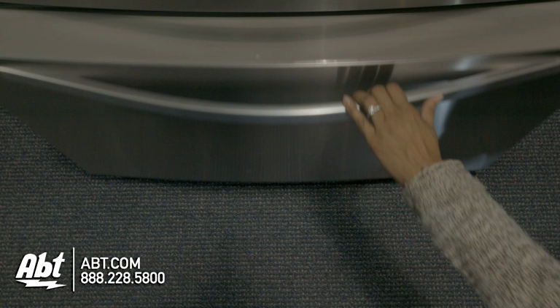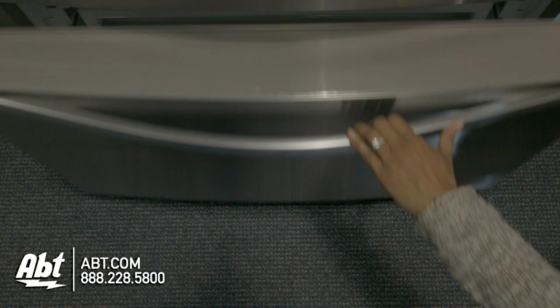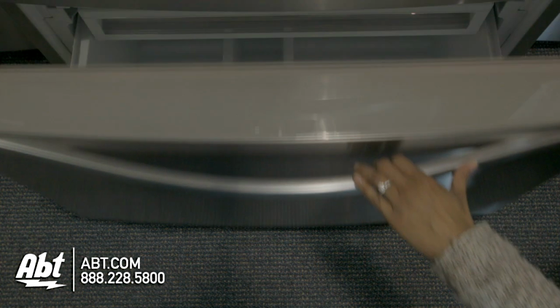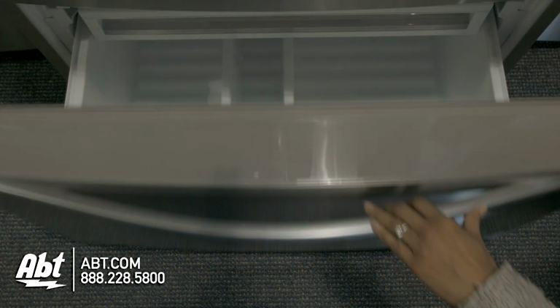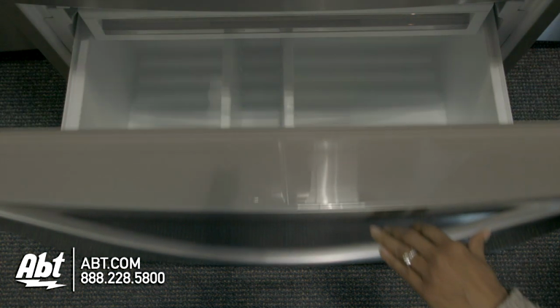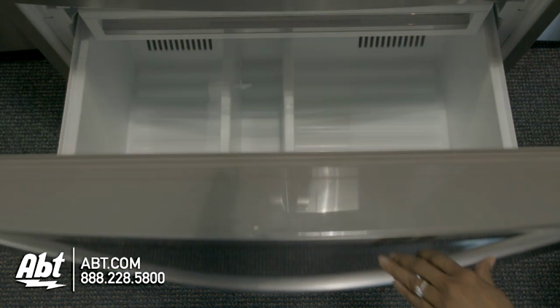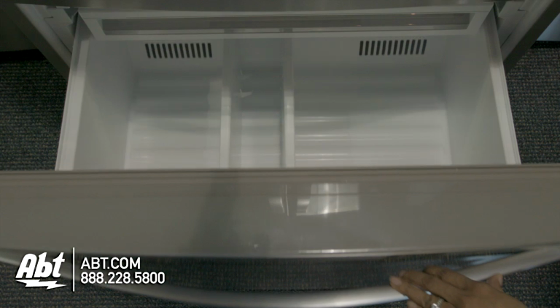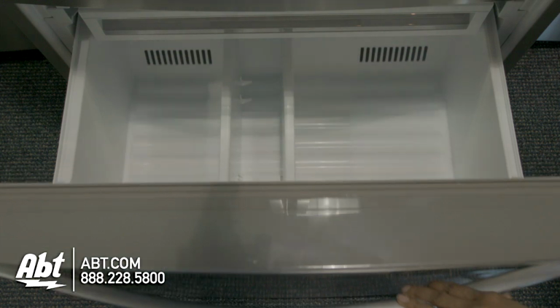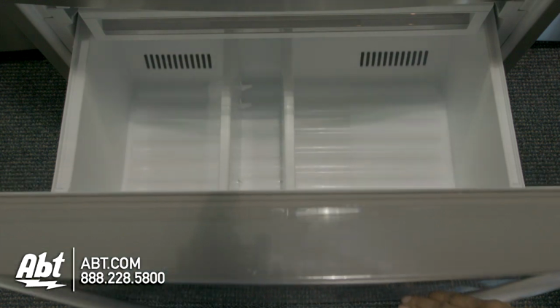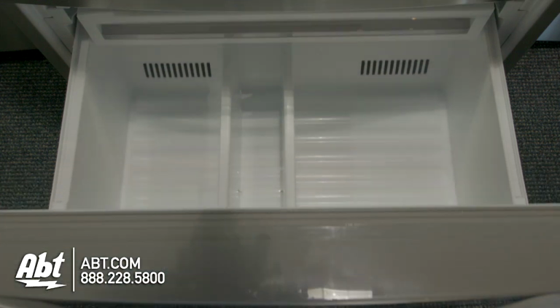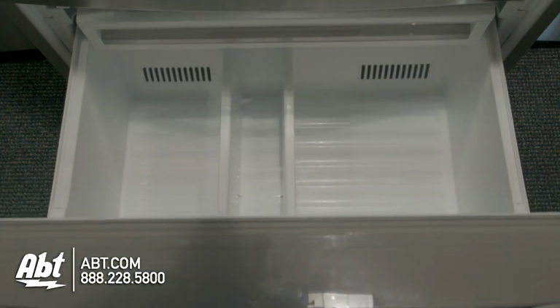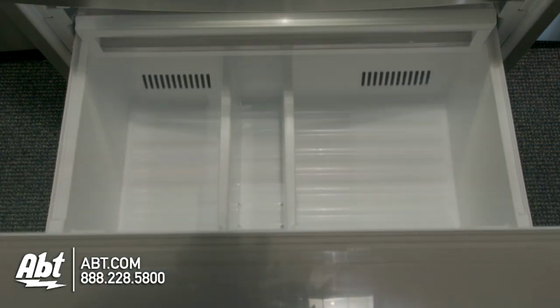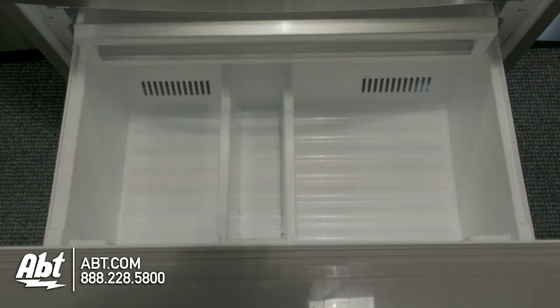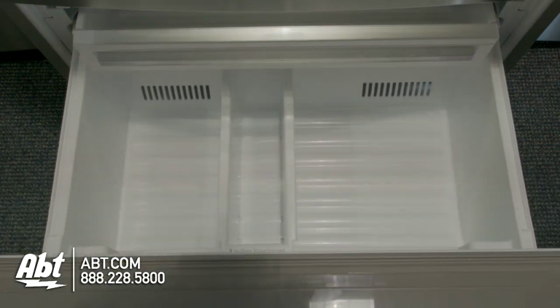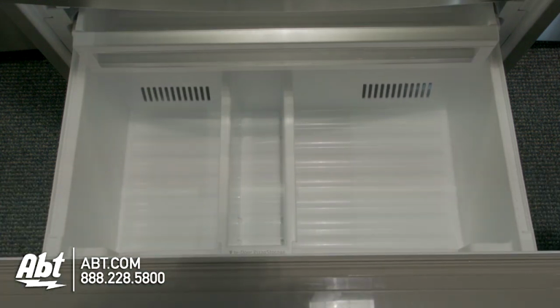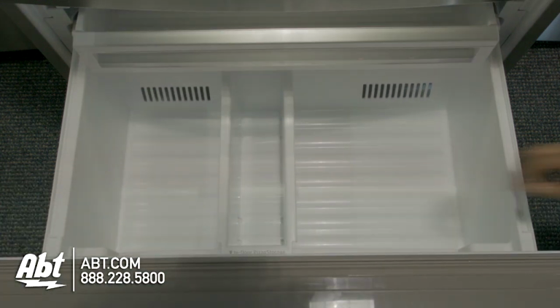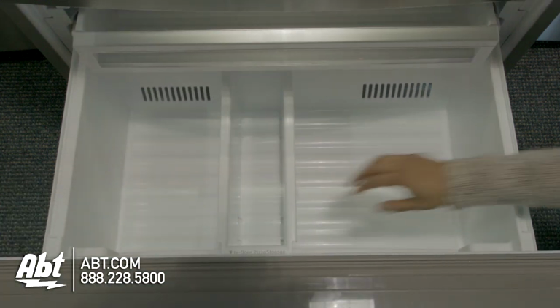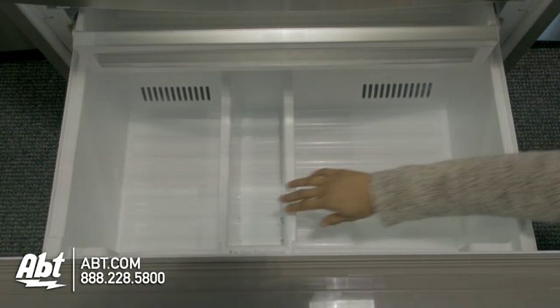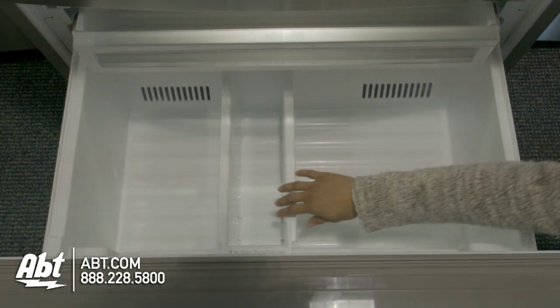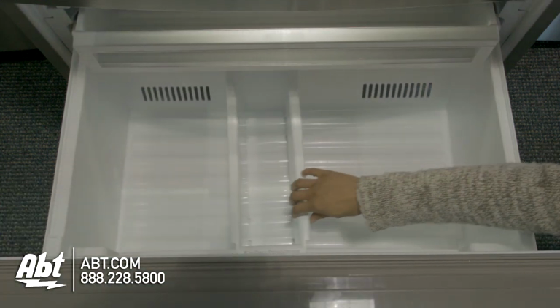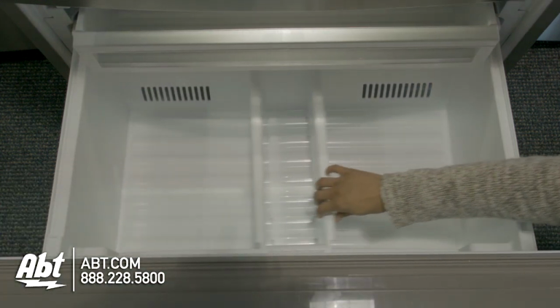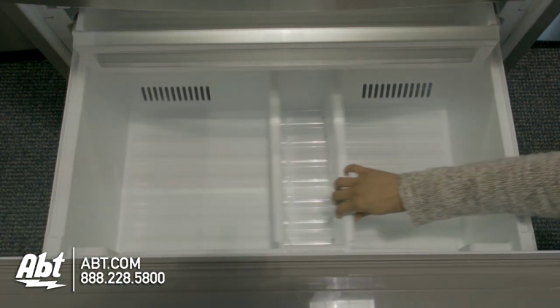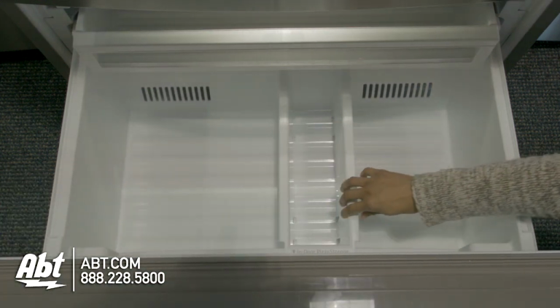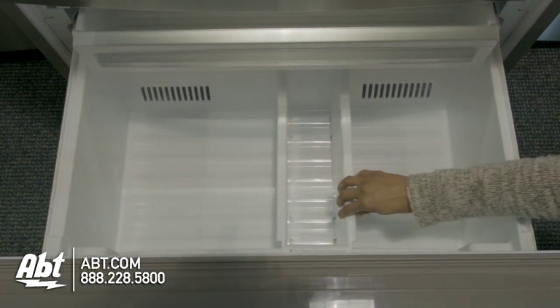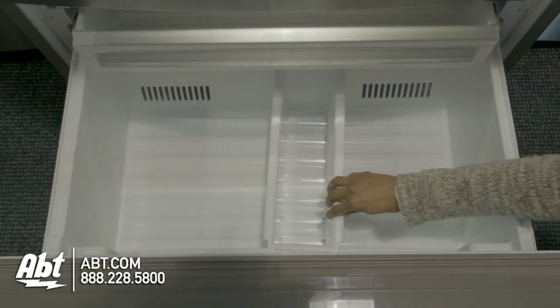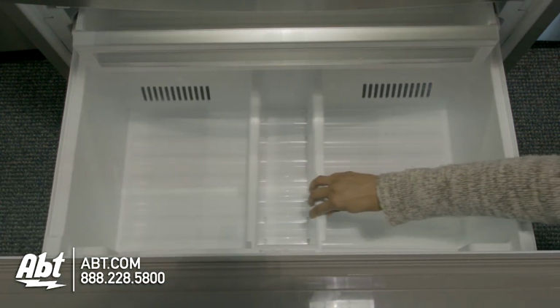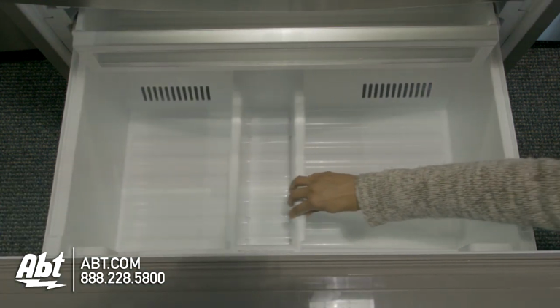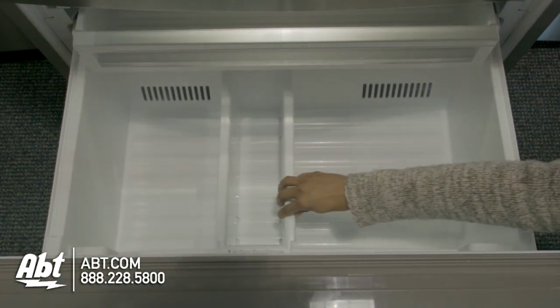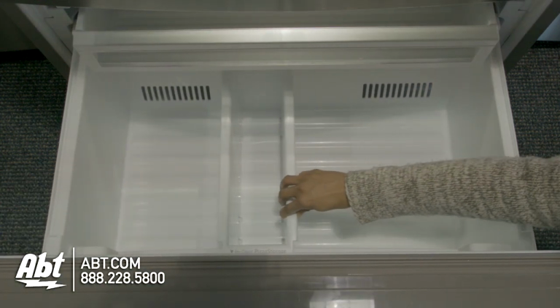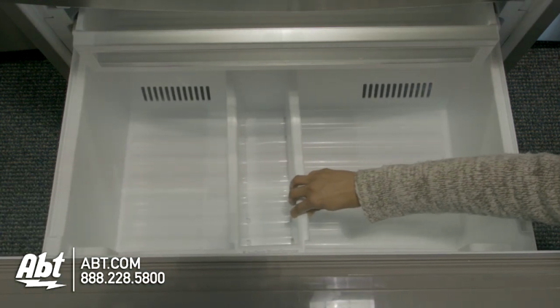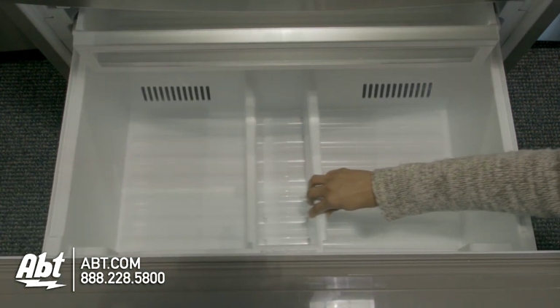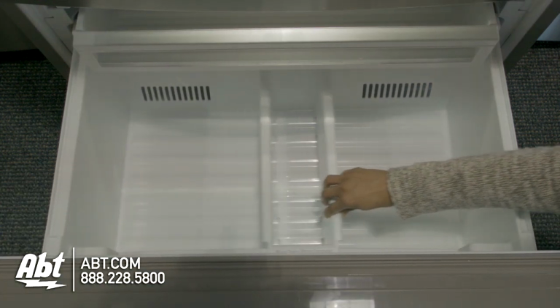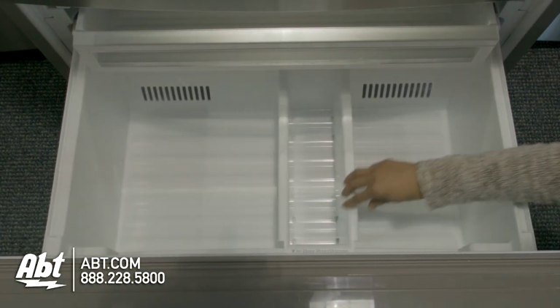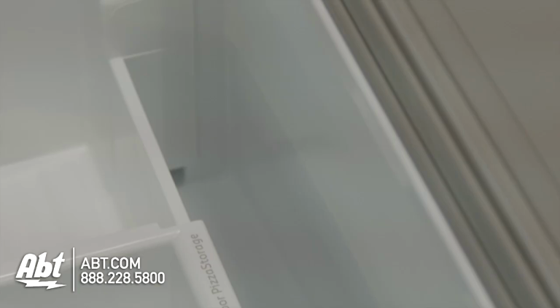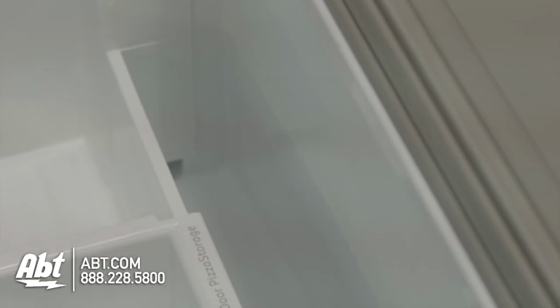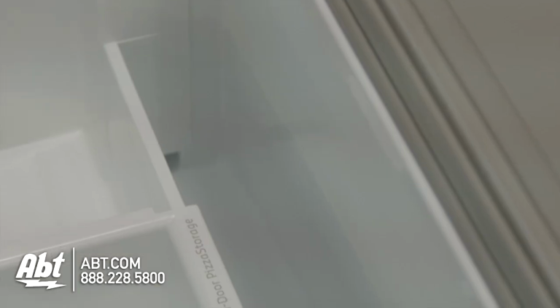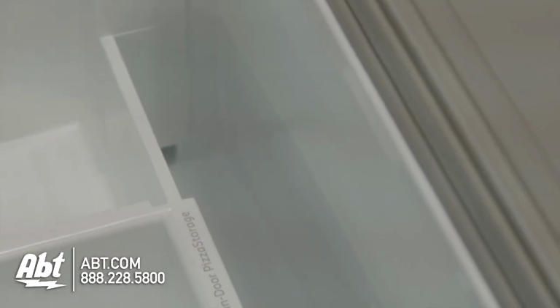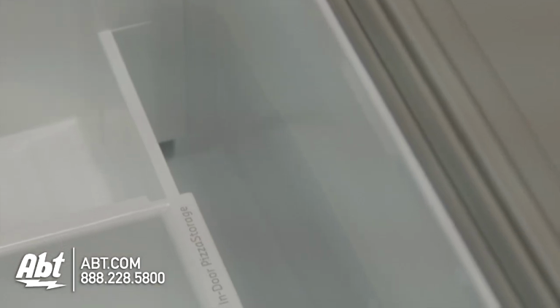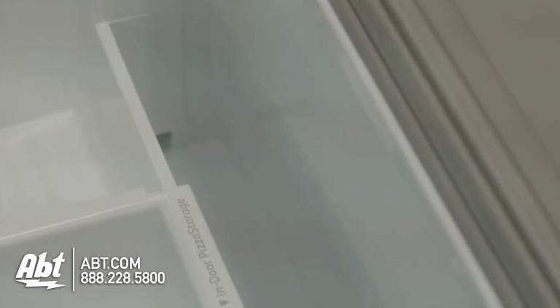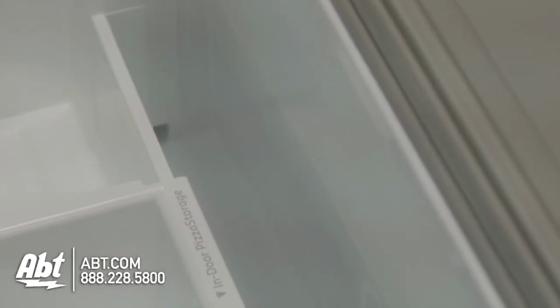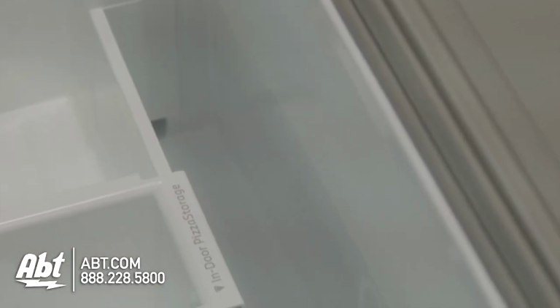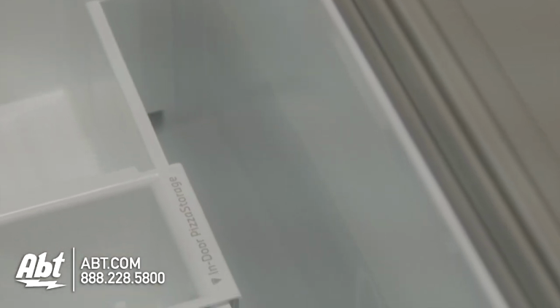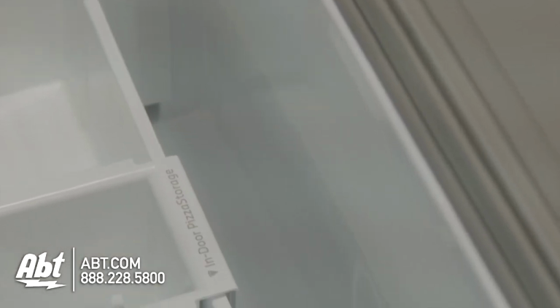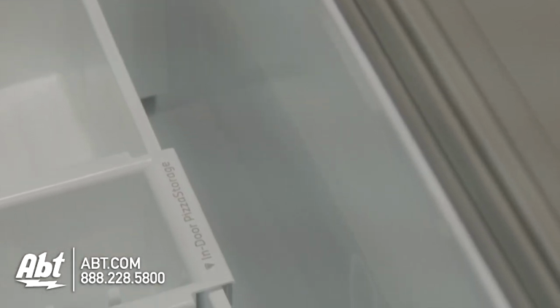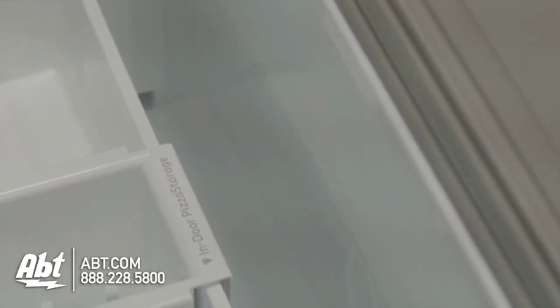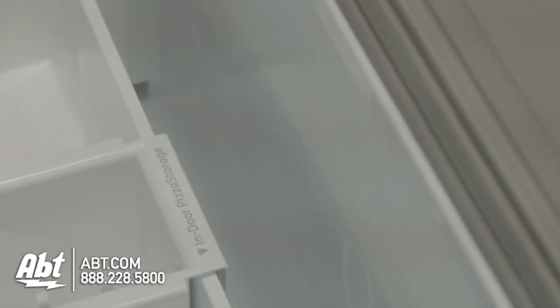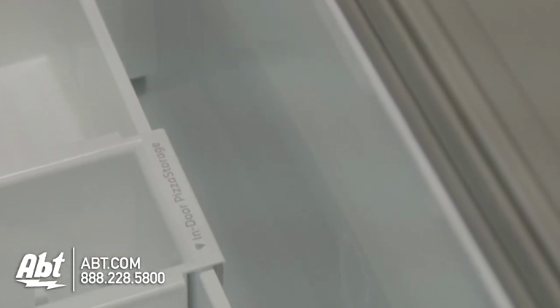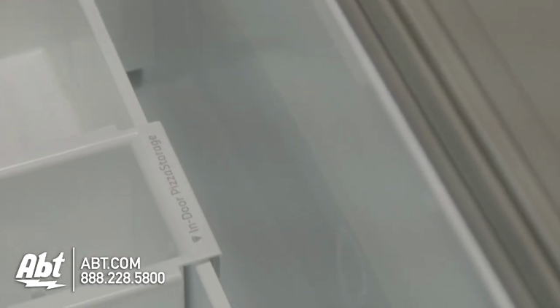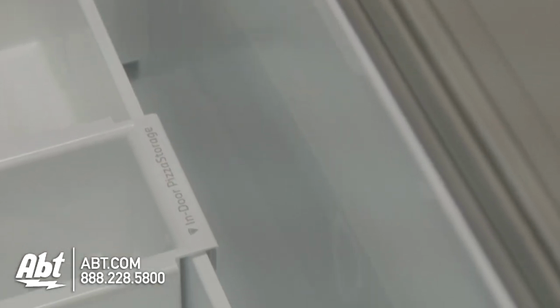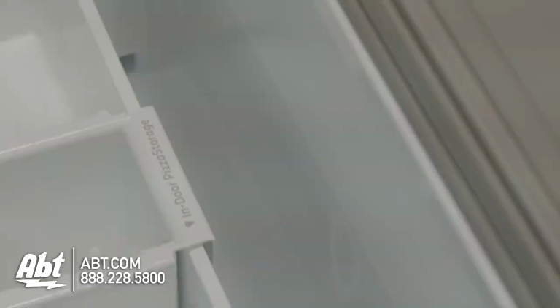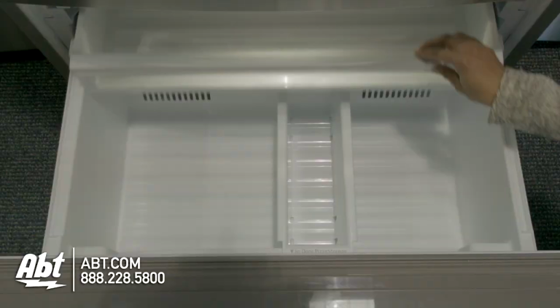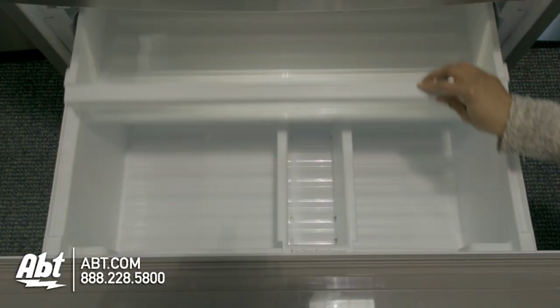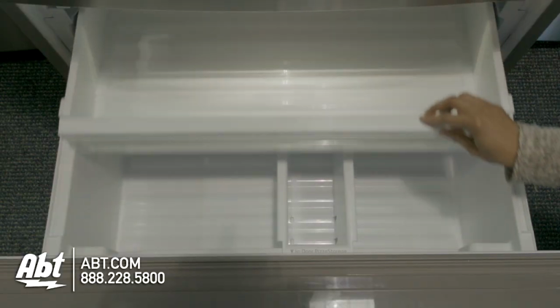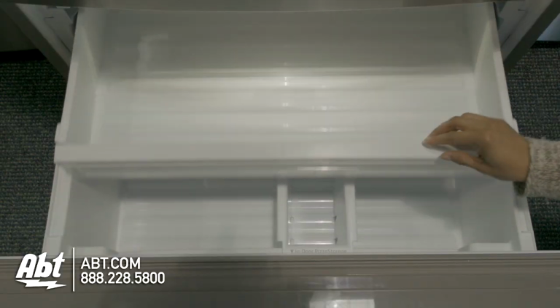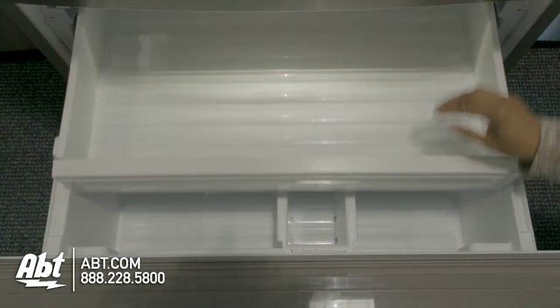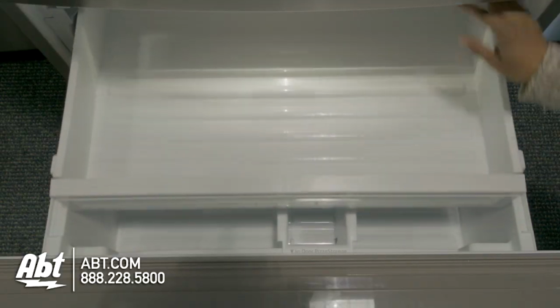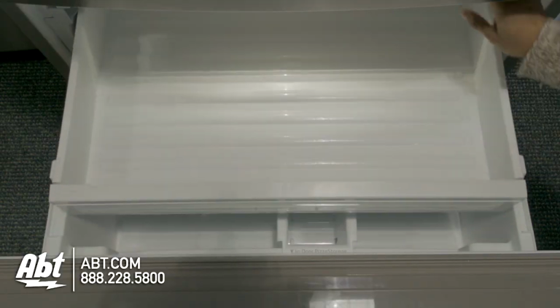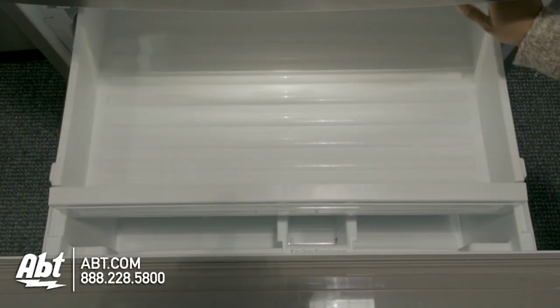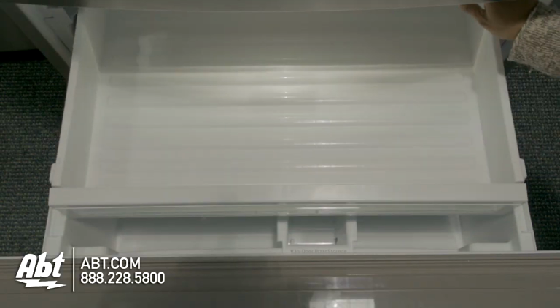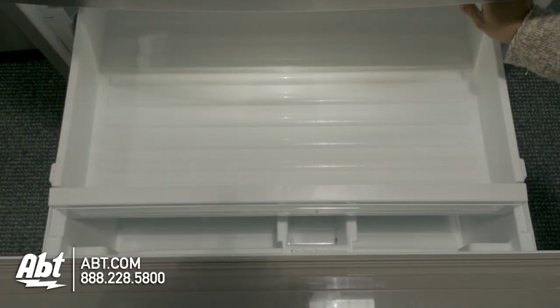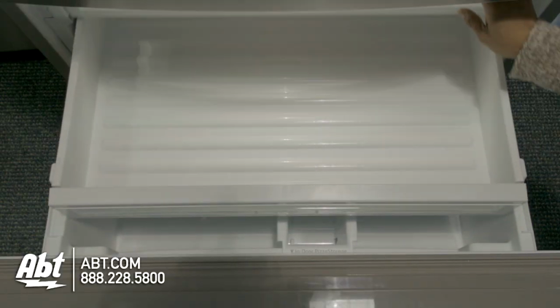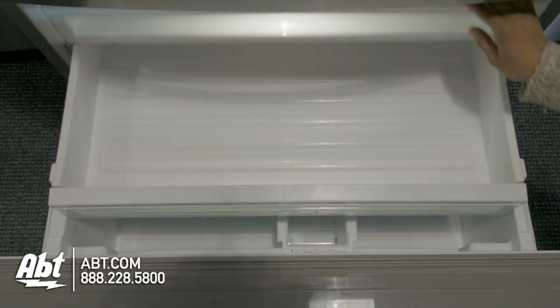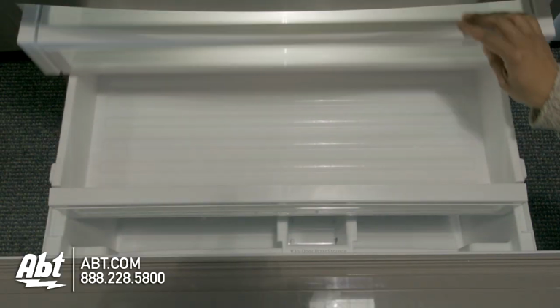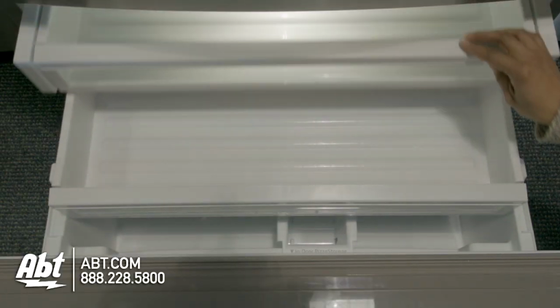In the freezer is one freezer basket with adjustable storage bin, an indoor pizza storage, and two pull-out storage drawers.